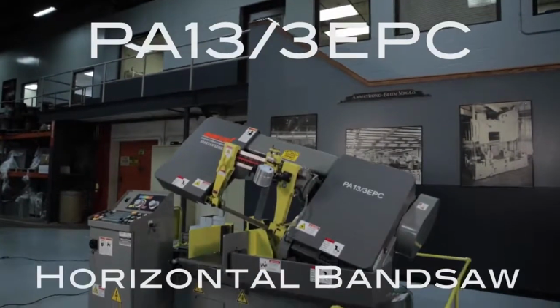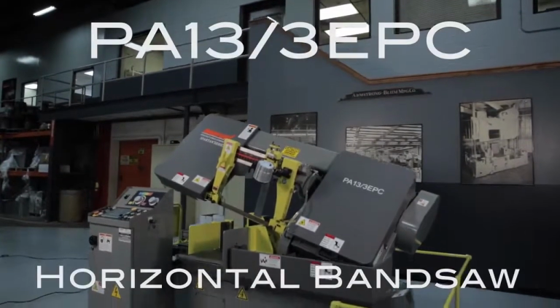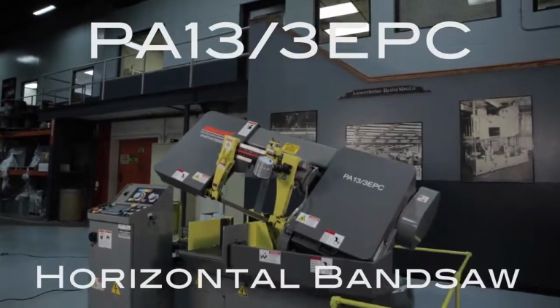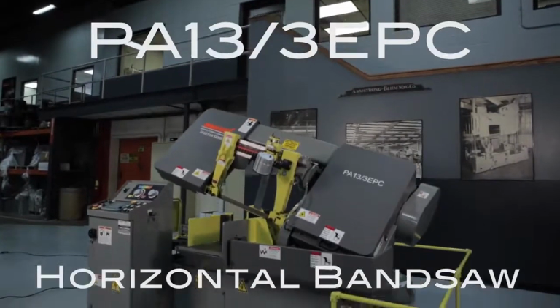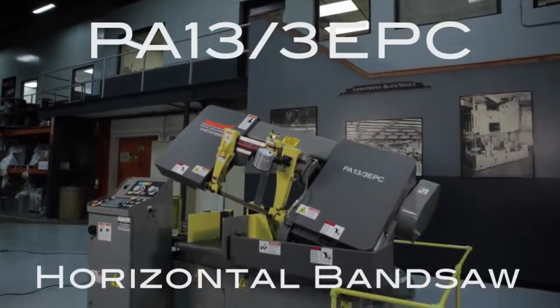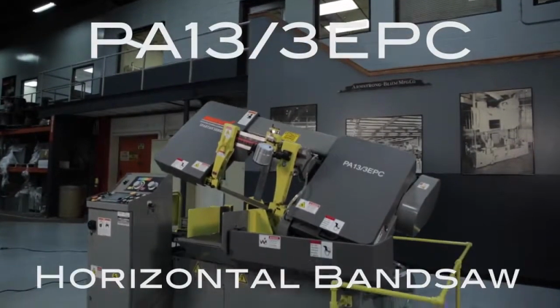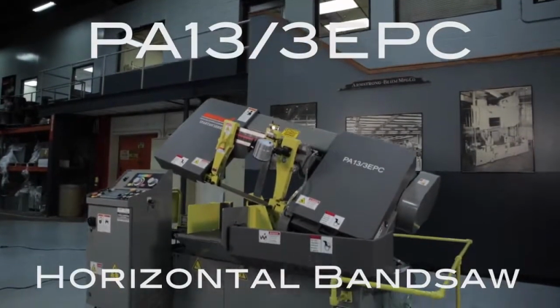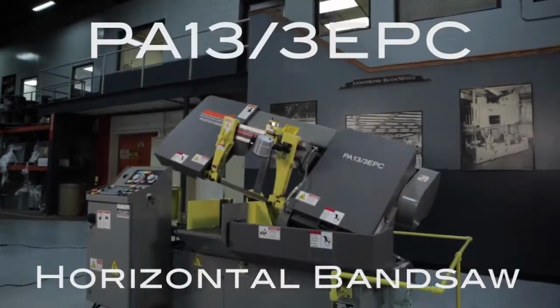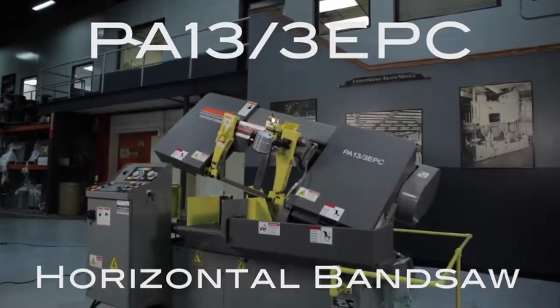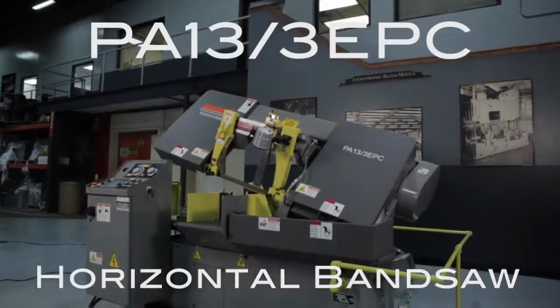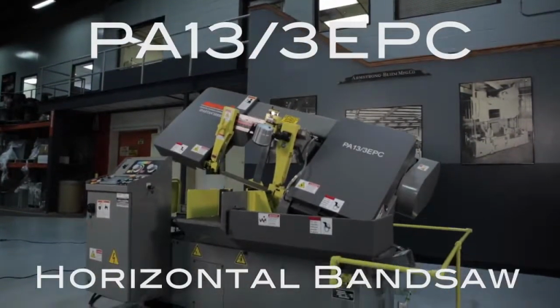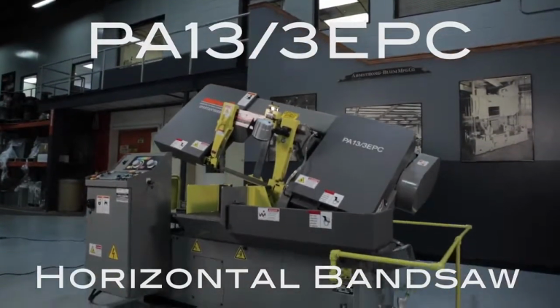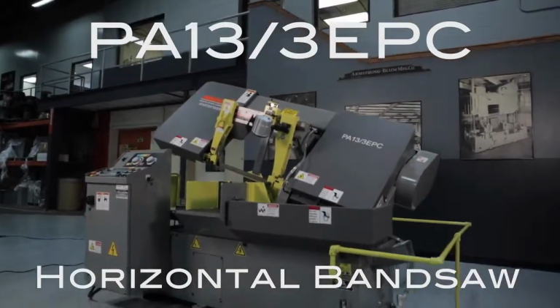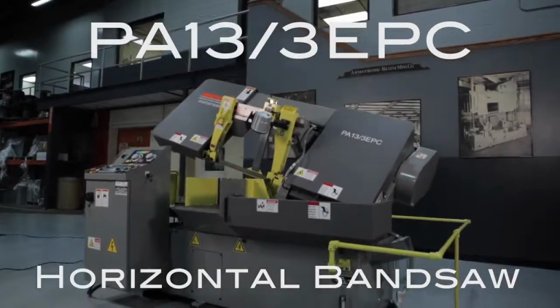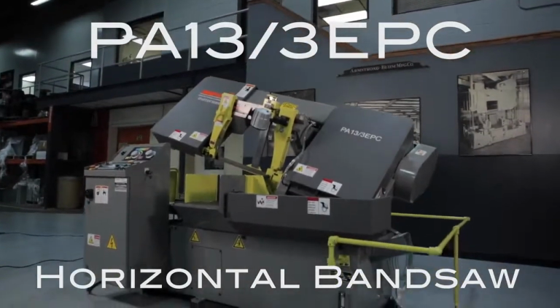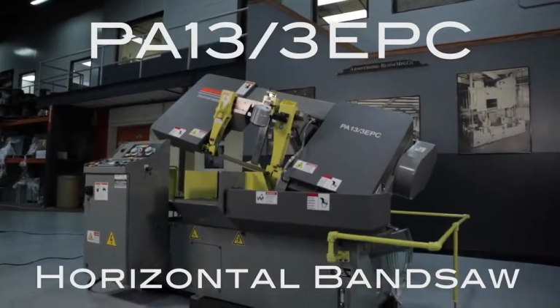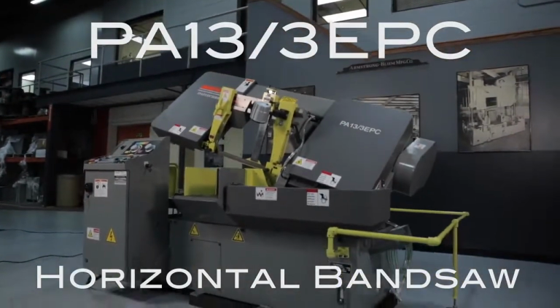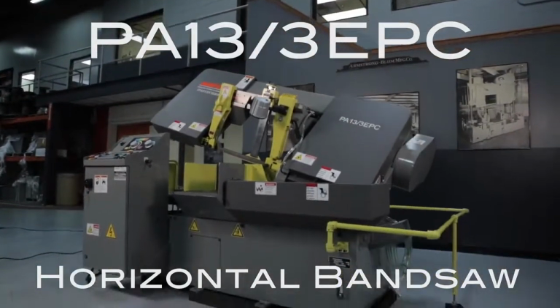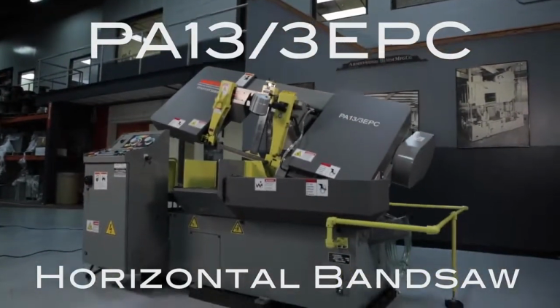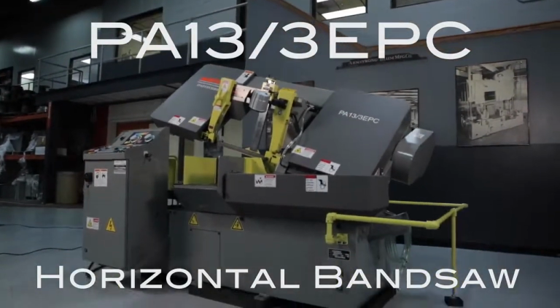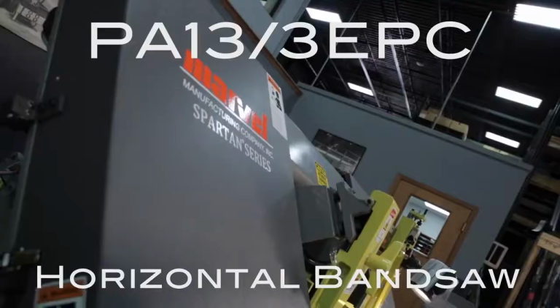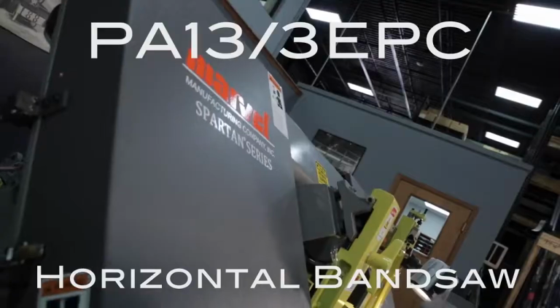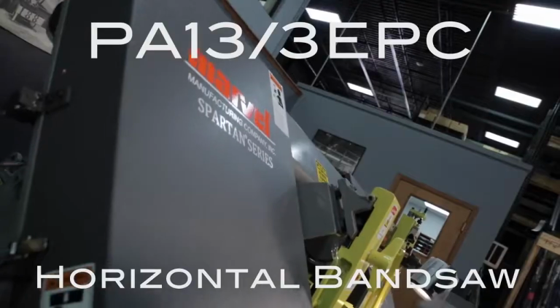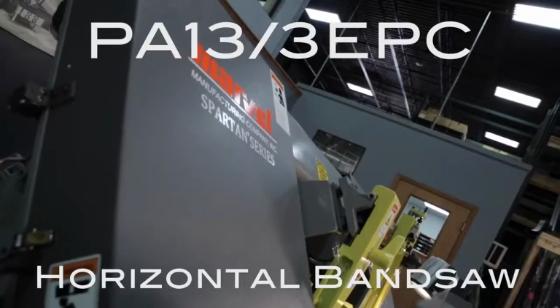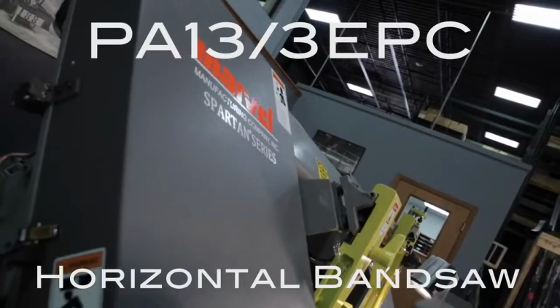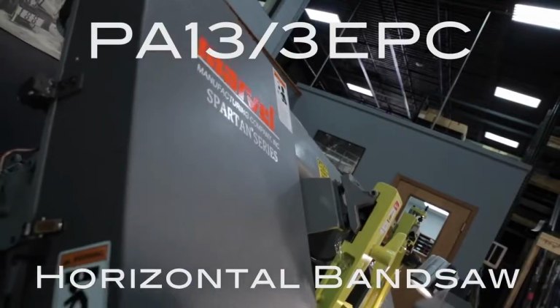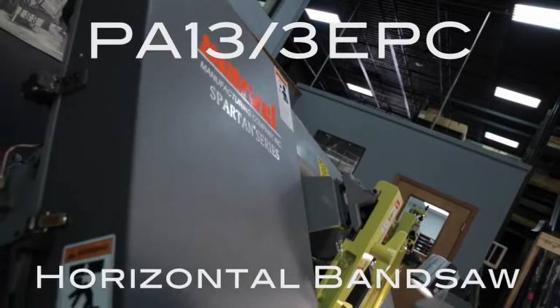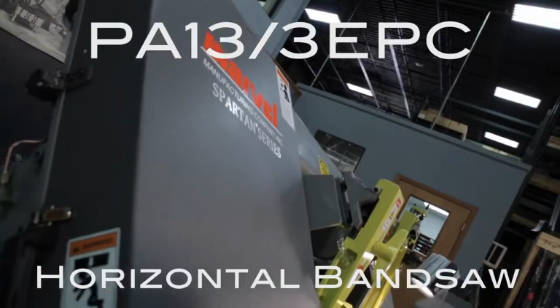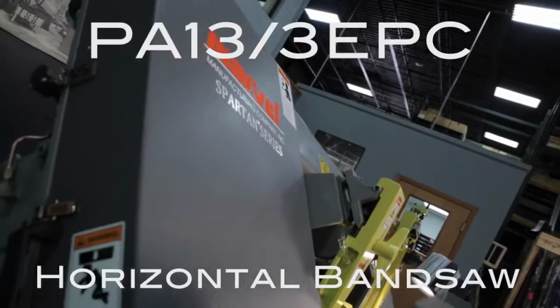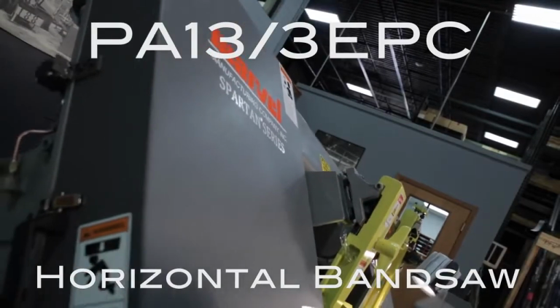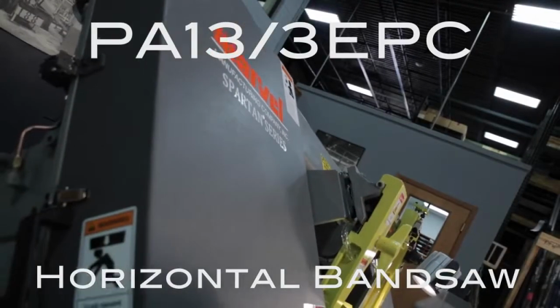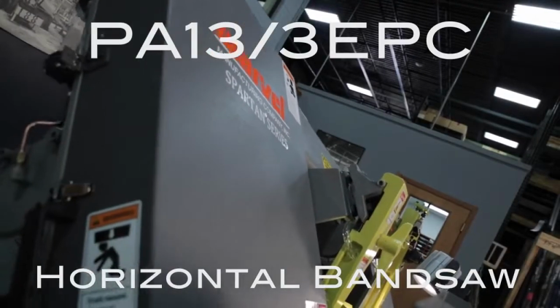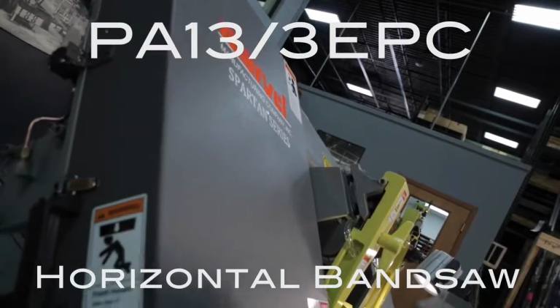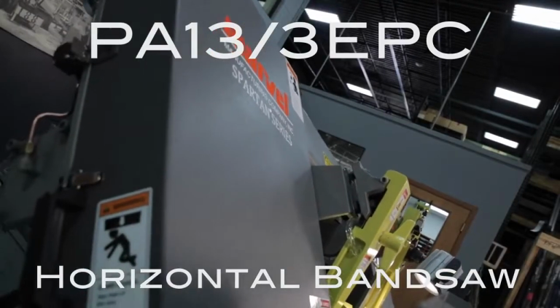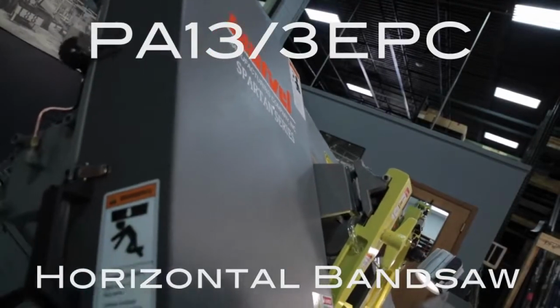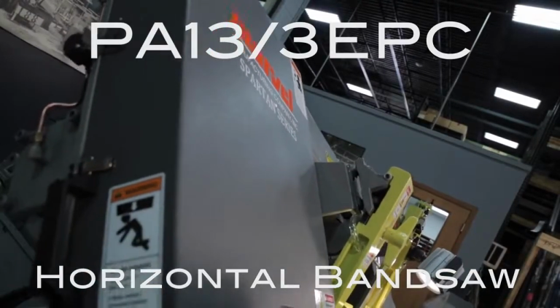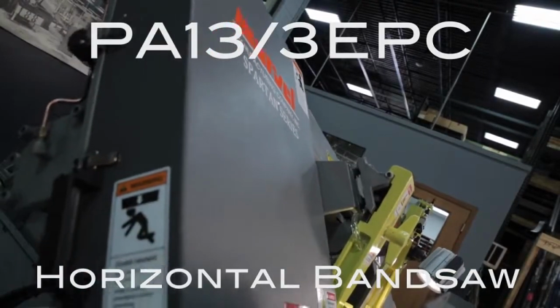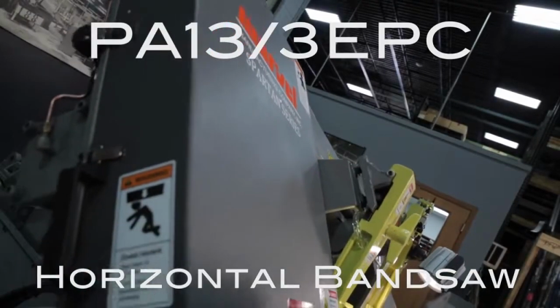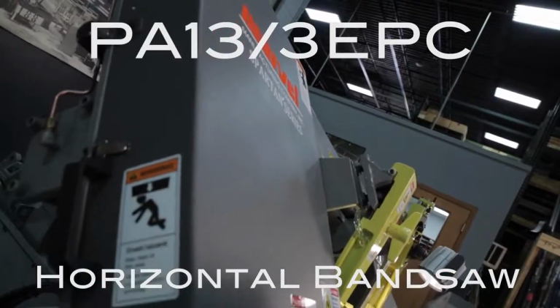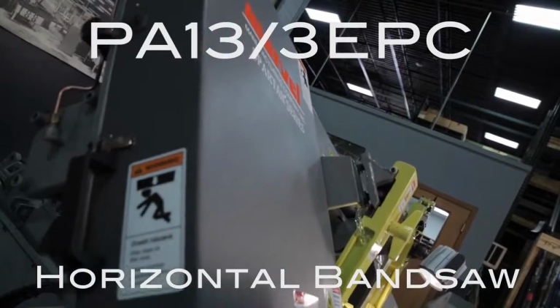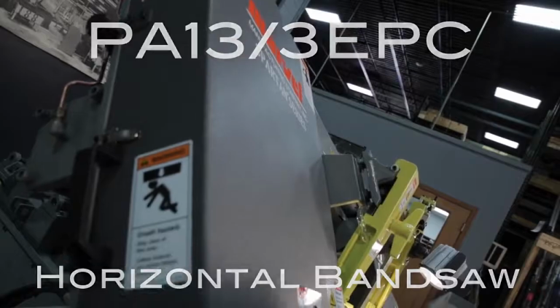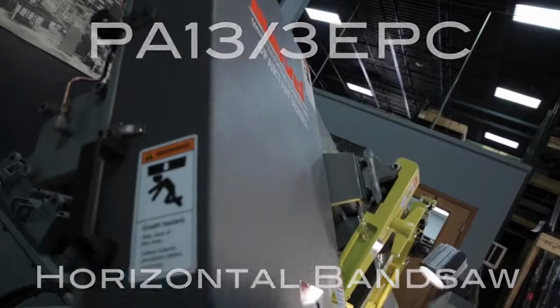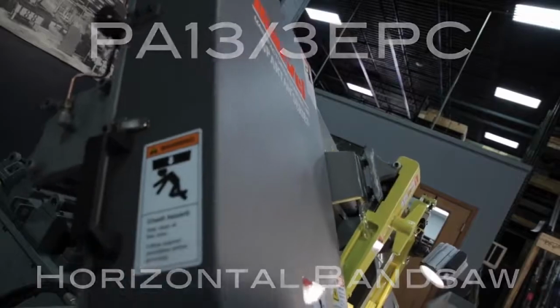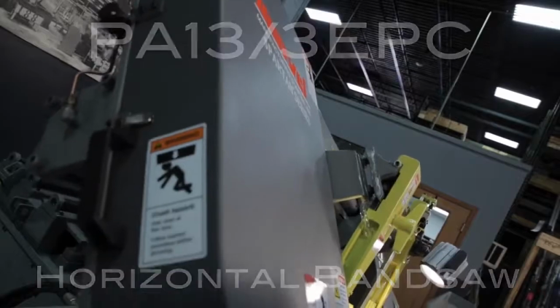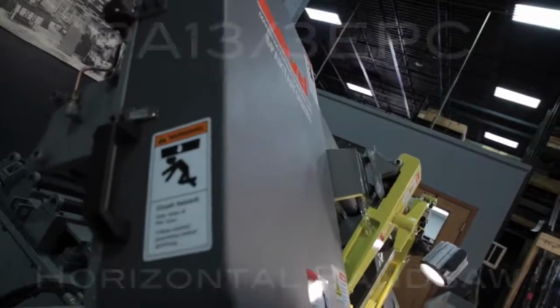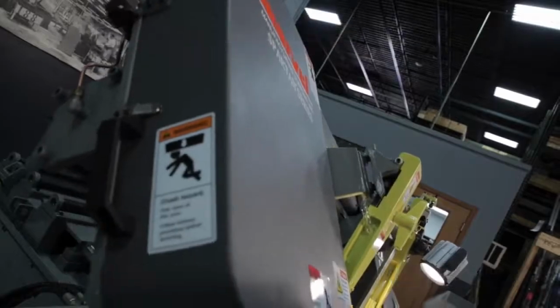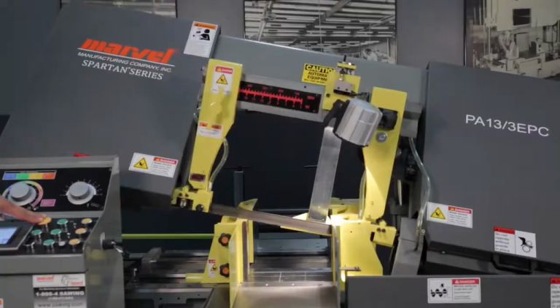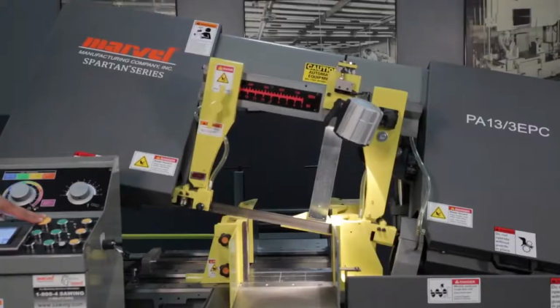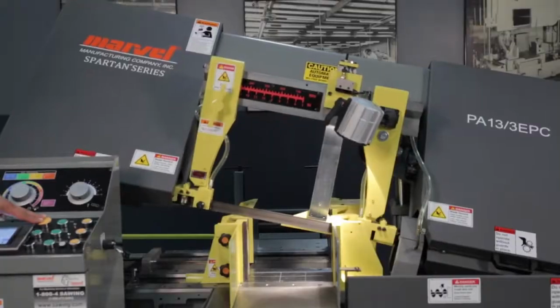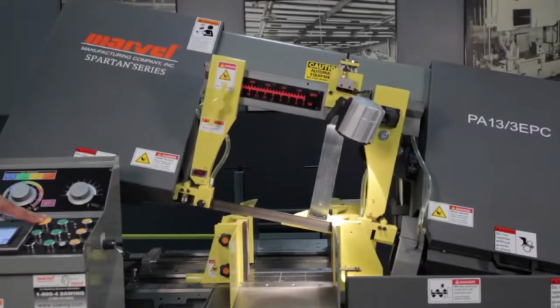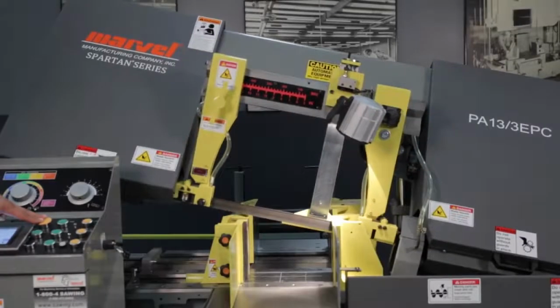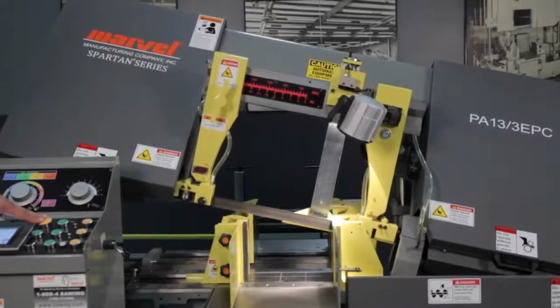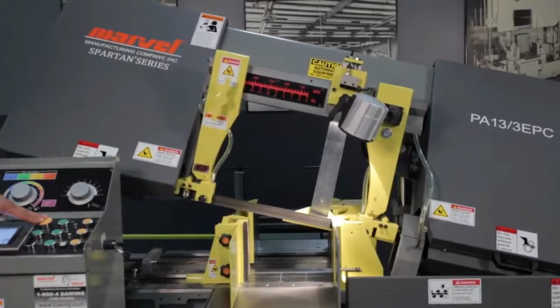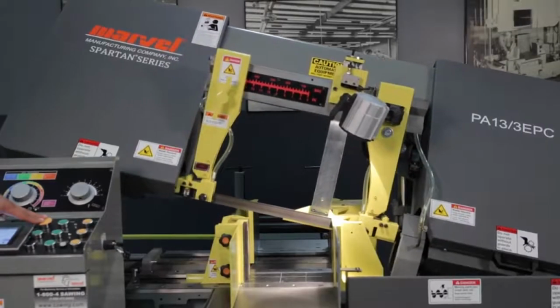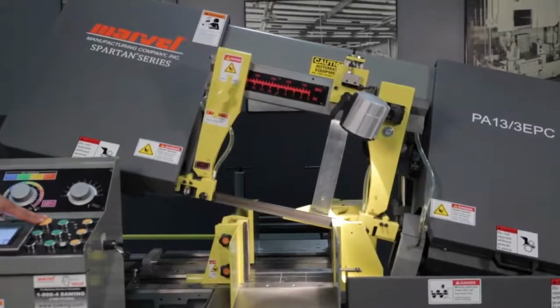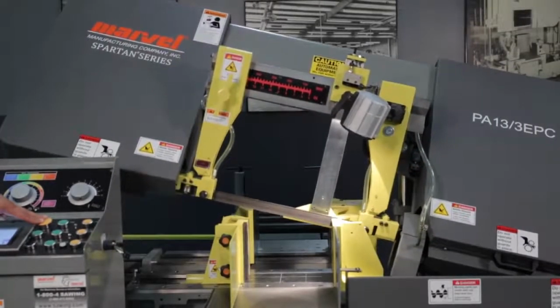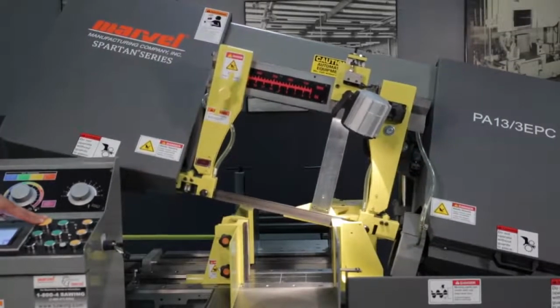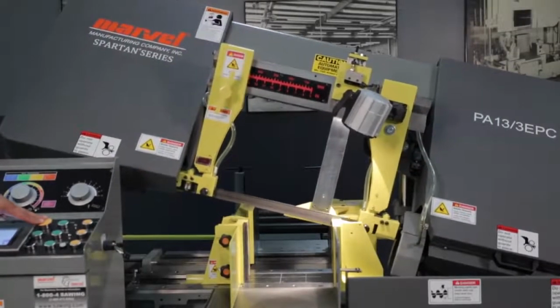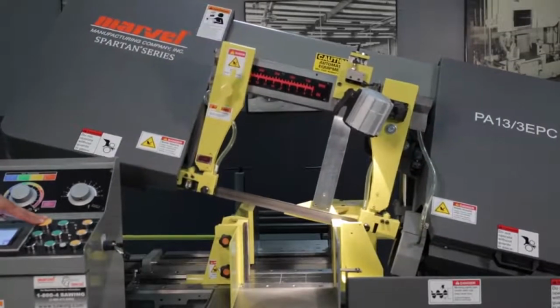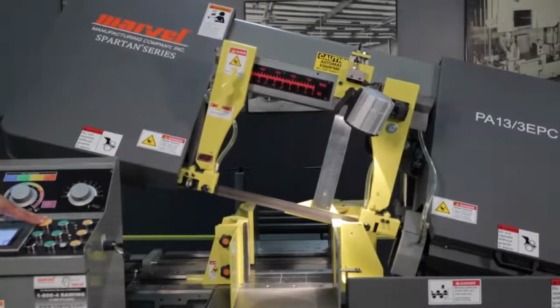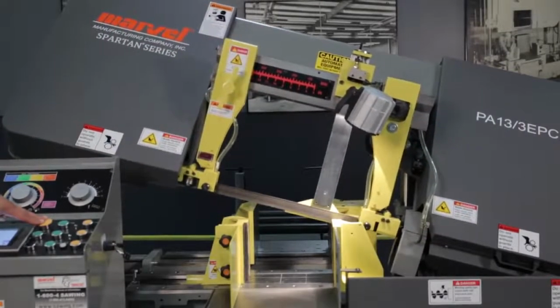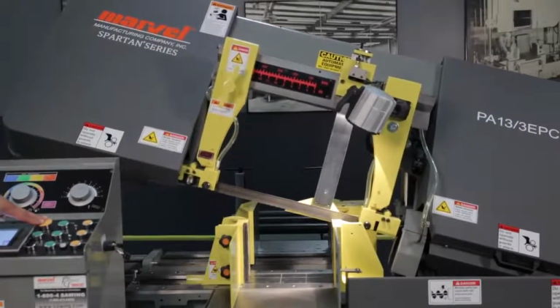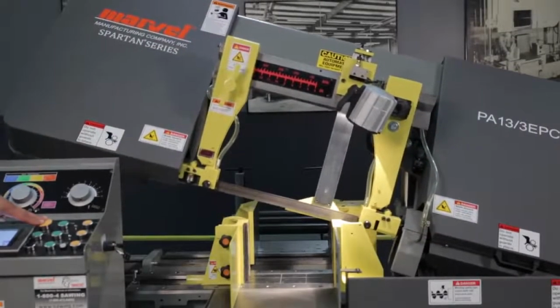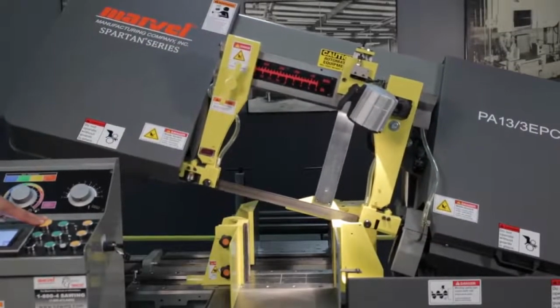Introducing Marvel's PA13-3EPC horizontal scissor style bandsaw.